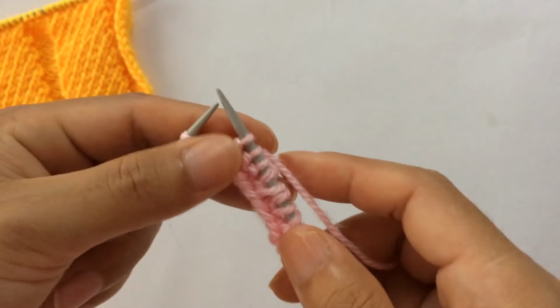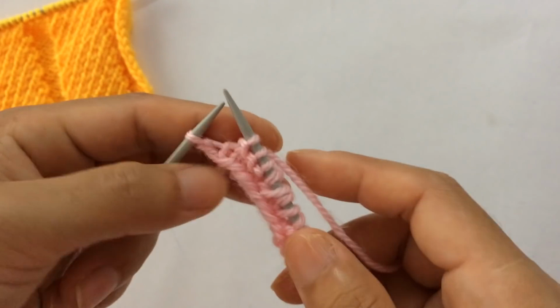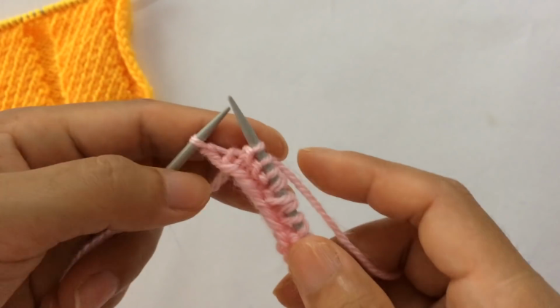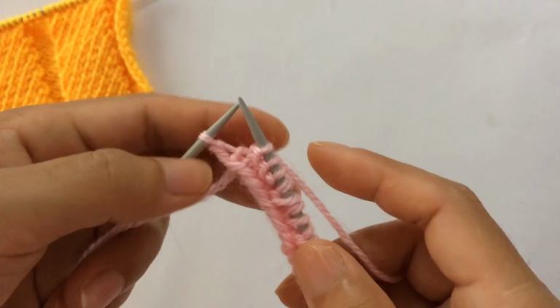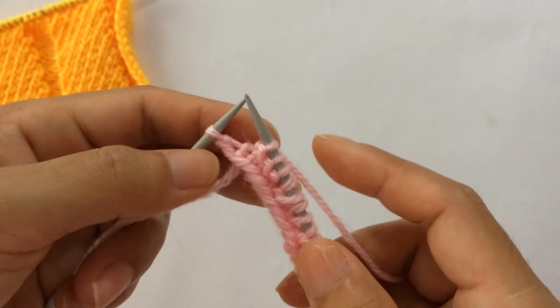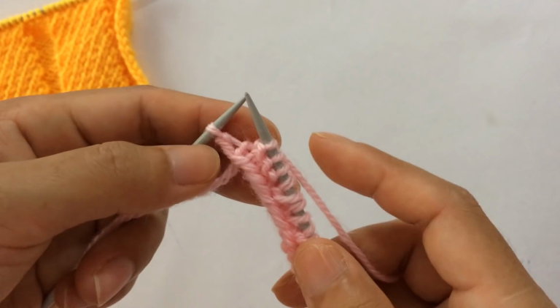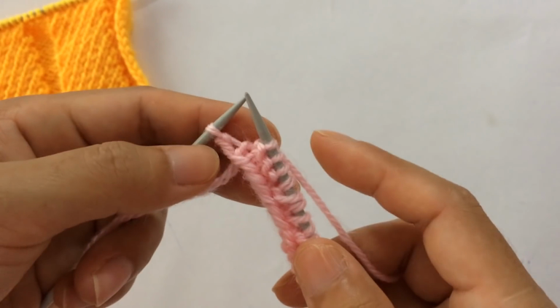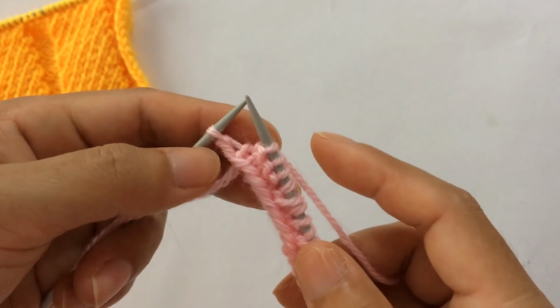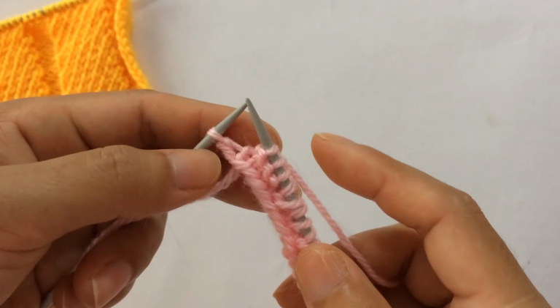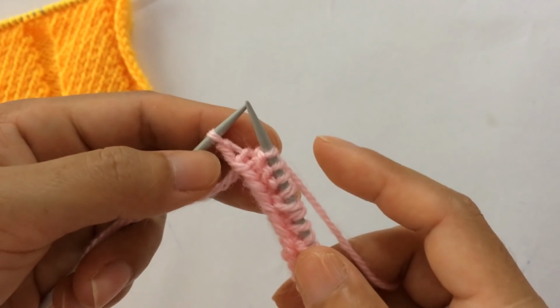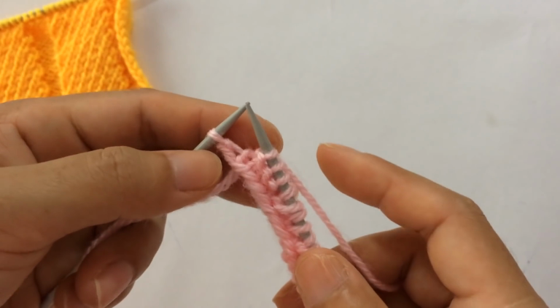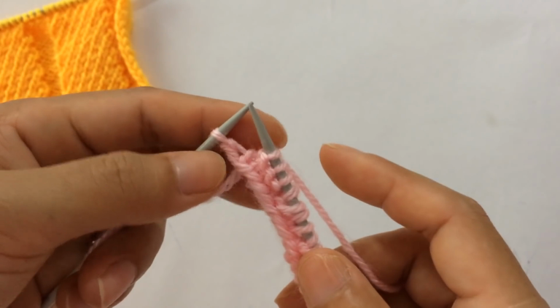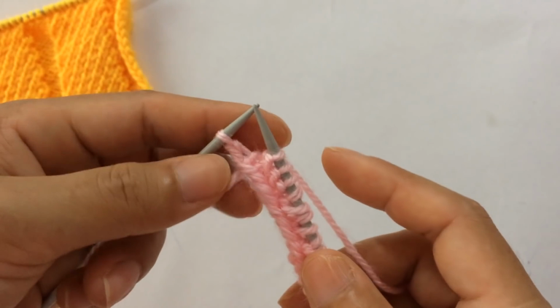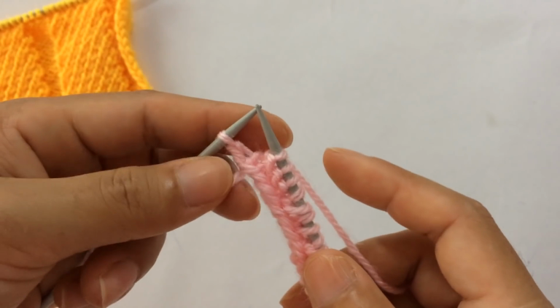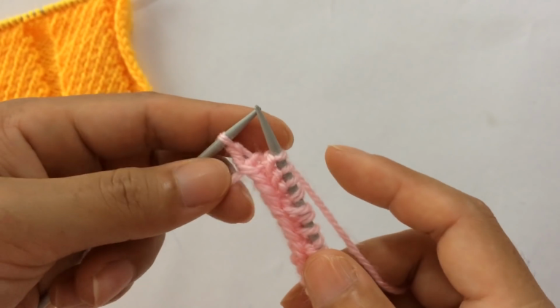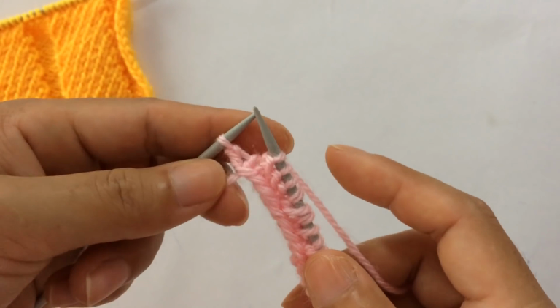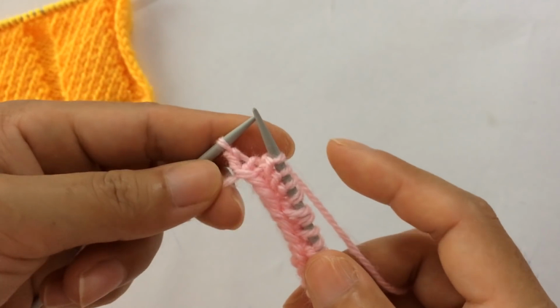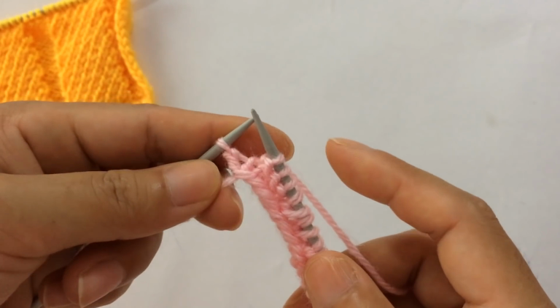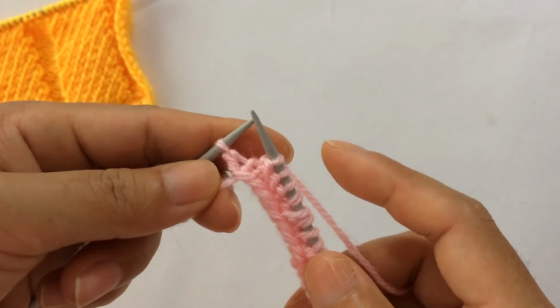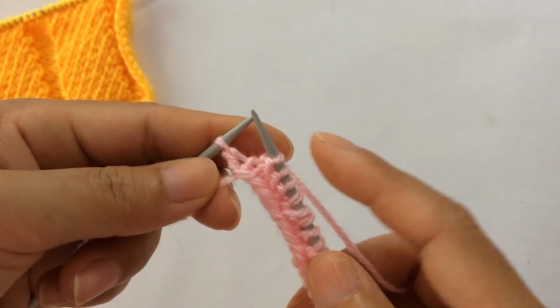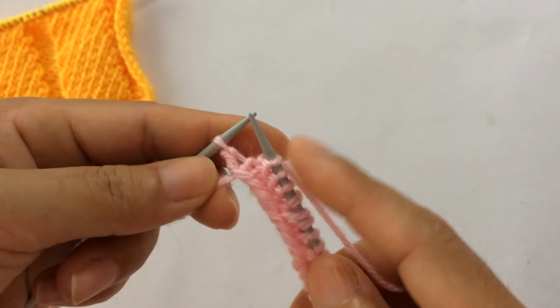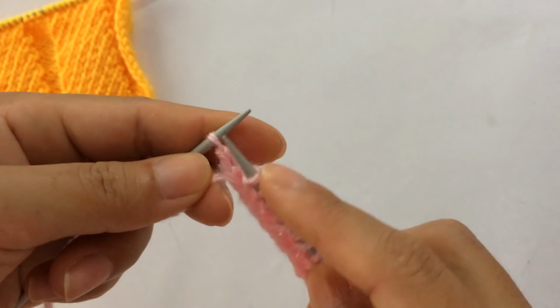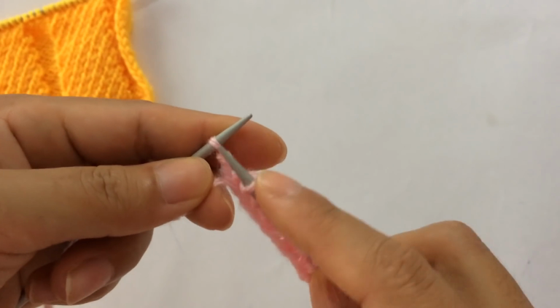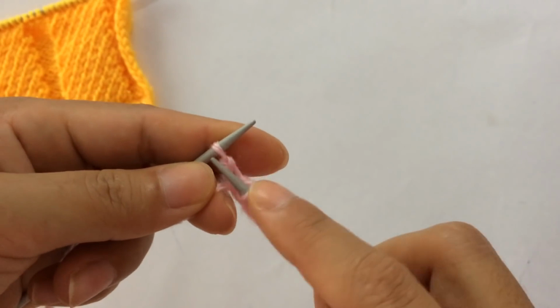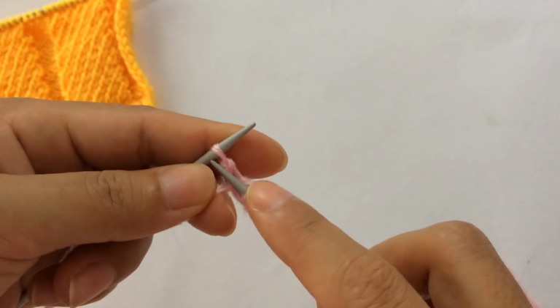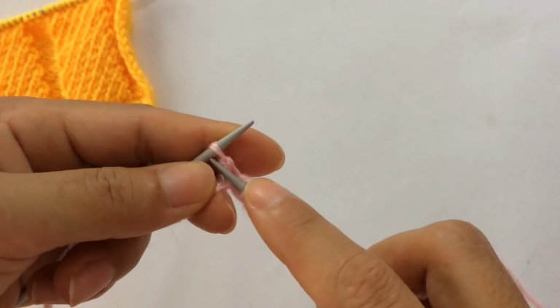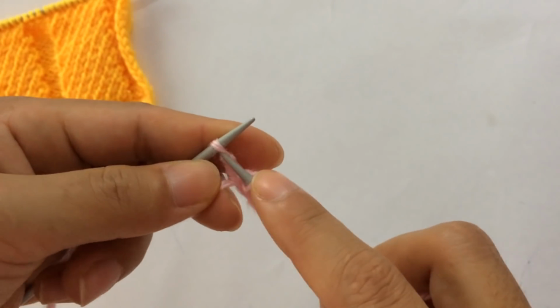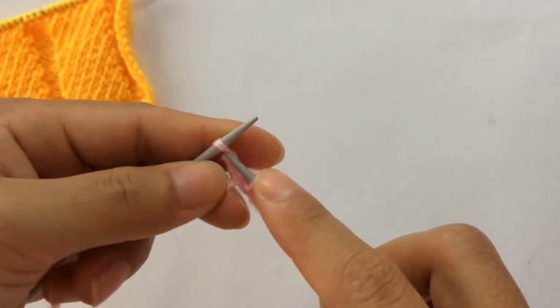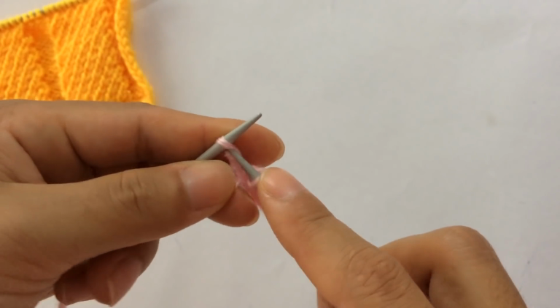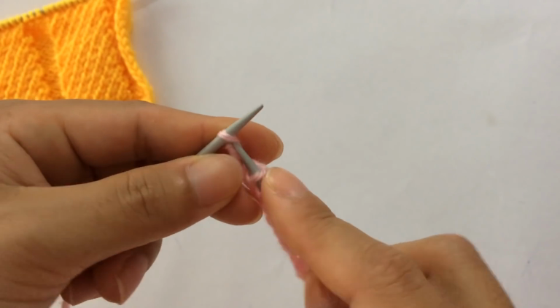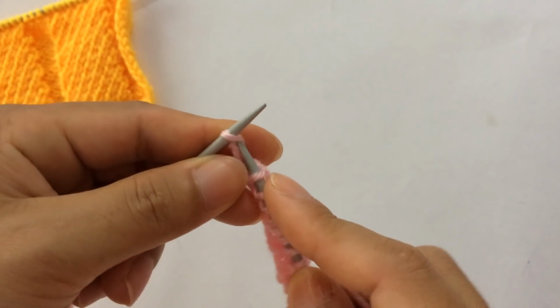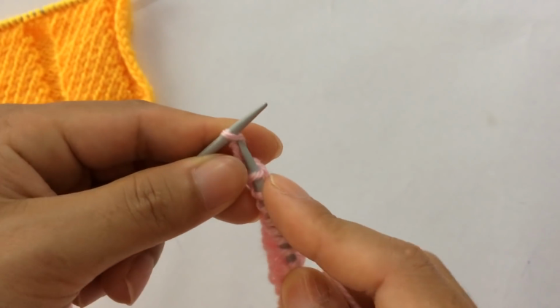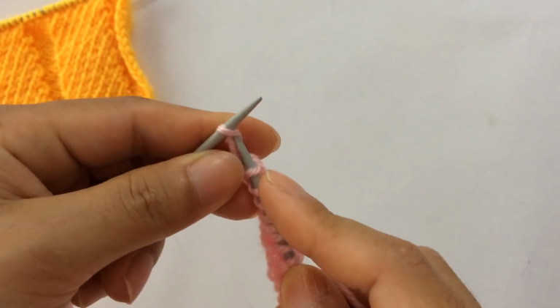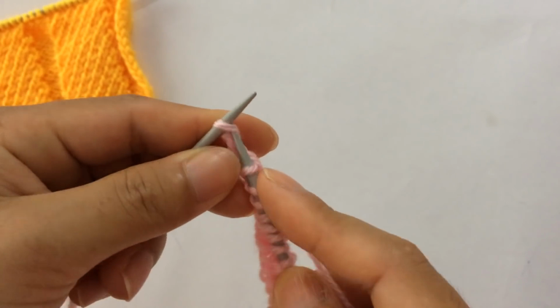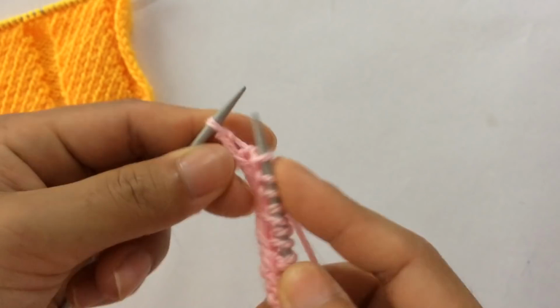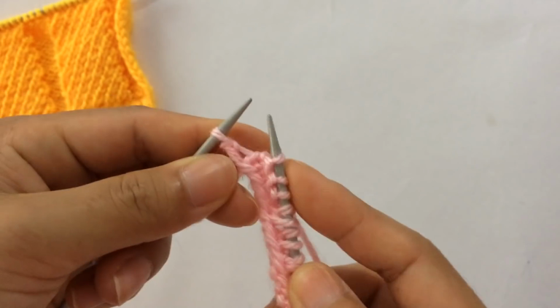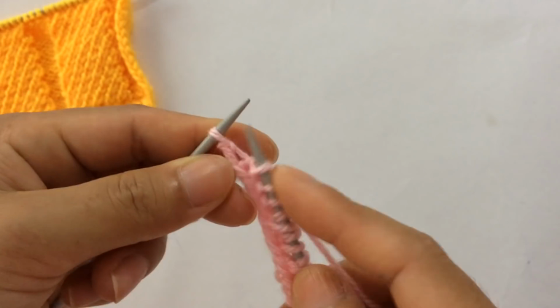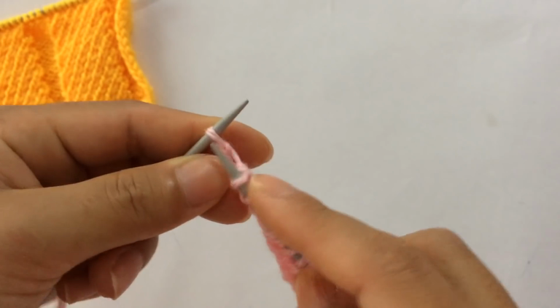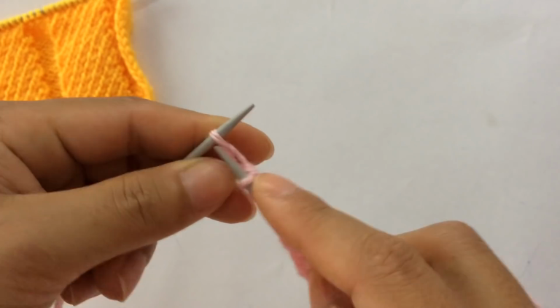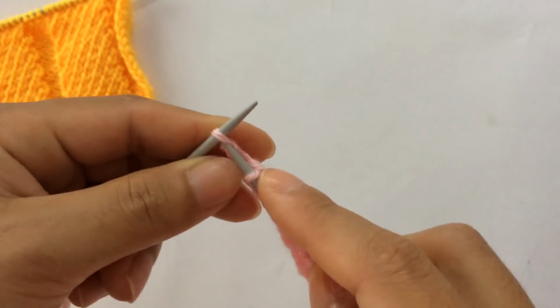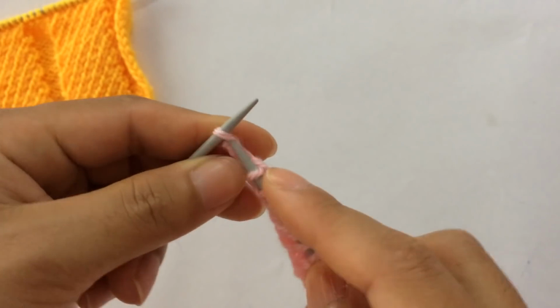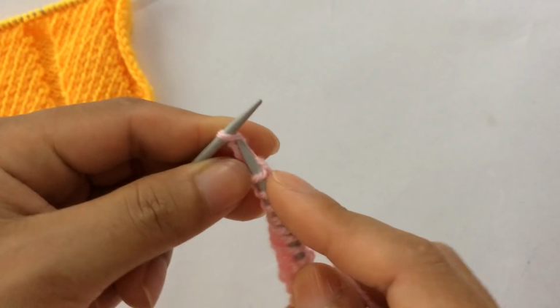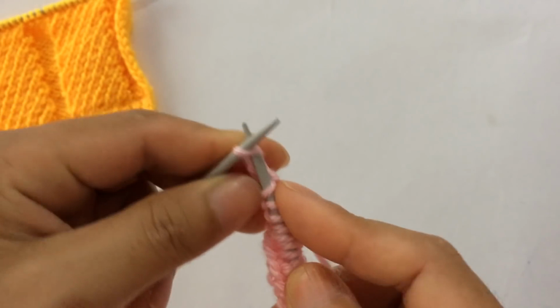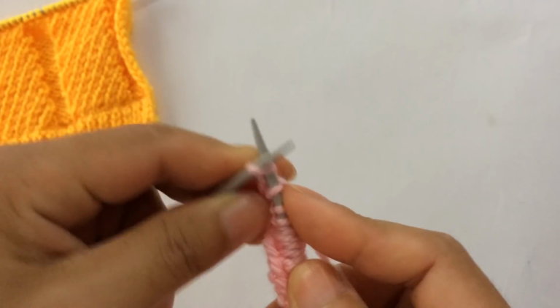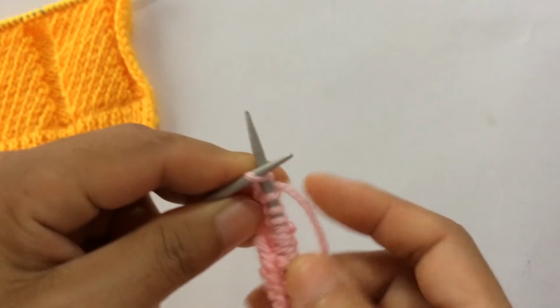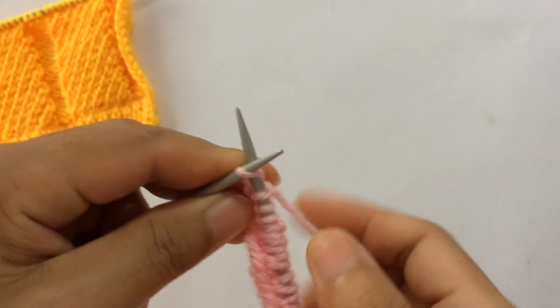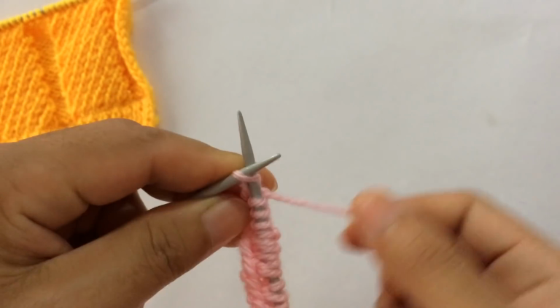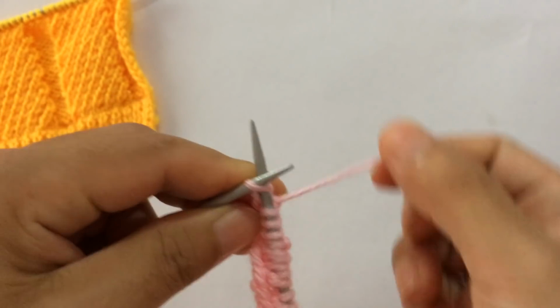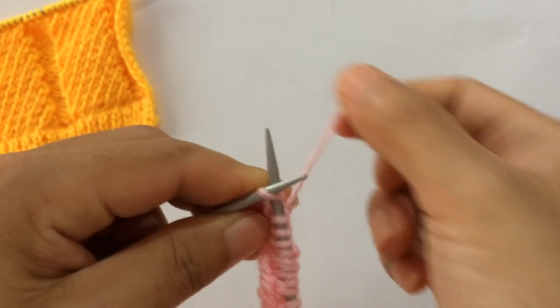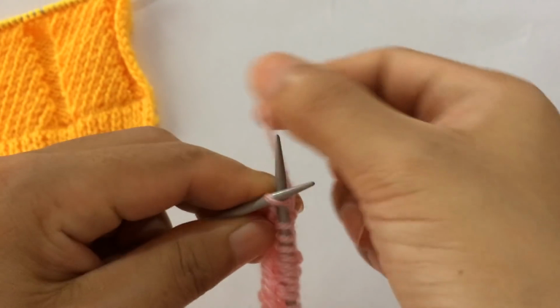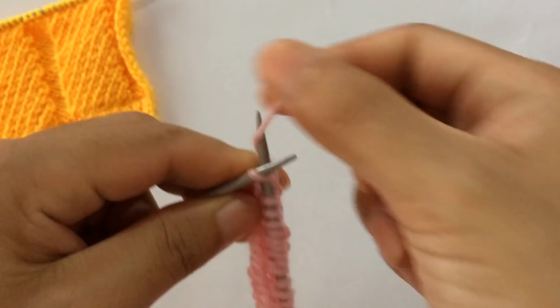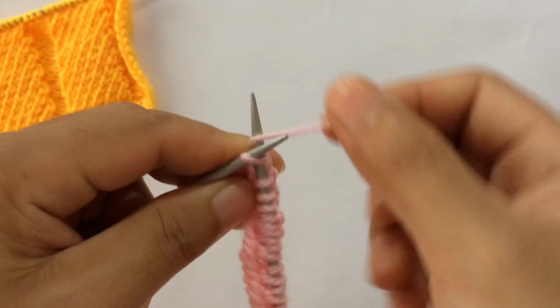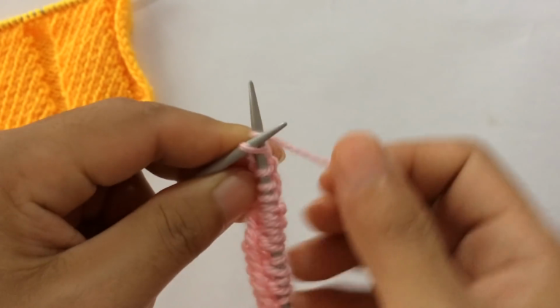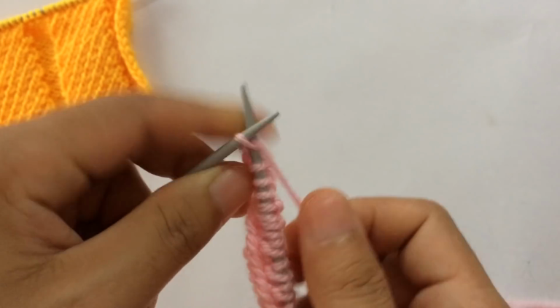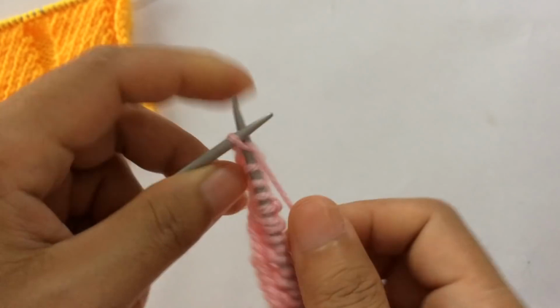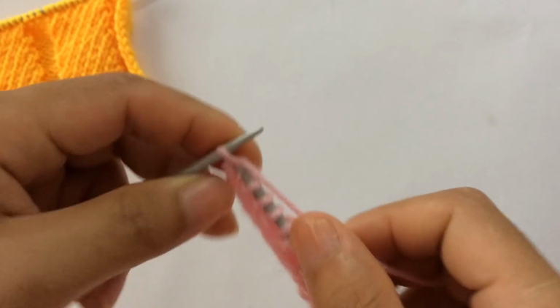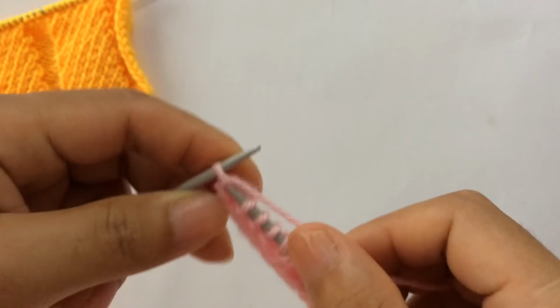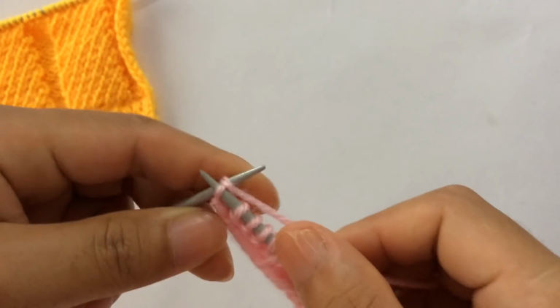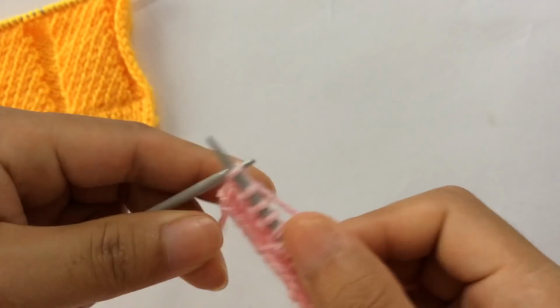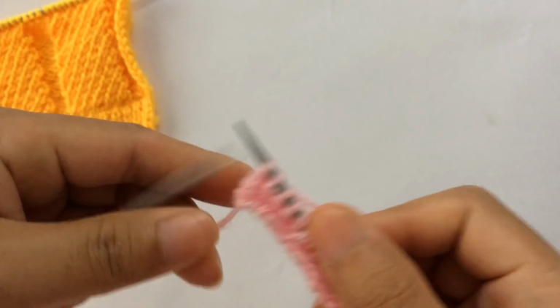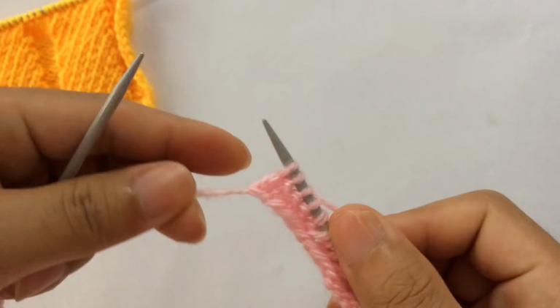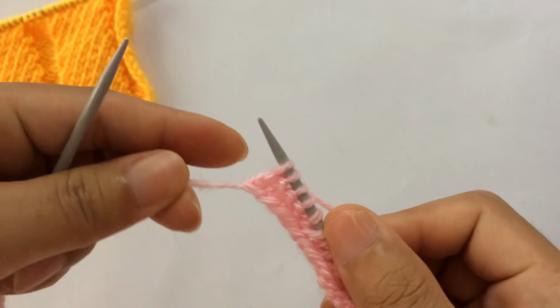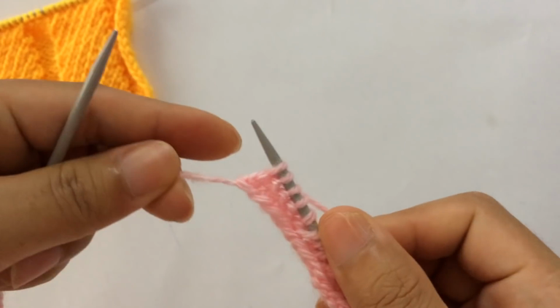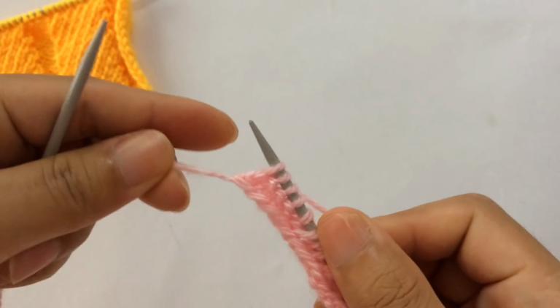After you finish all repeats, for the last edge stitch, knit it on the right side.